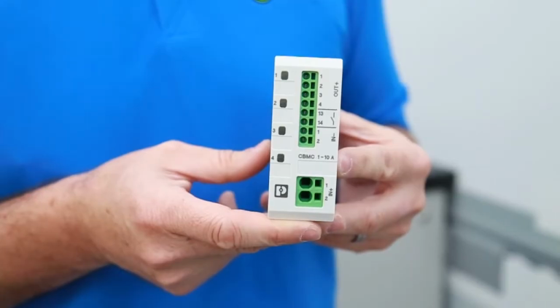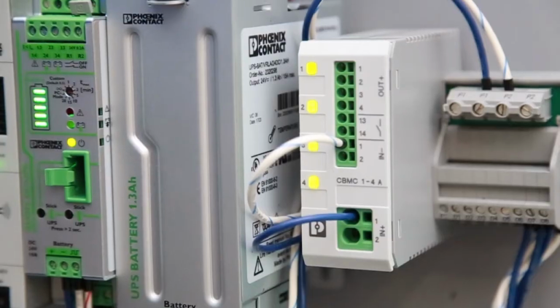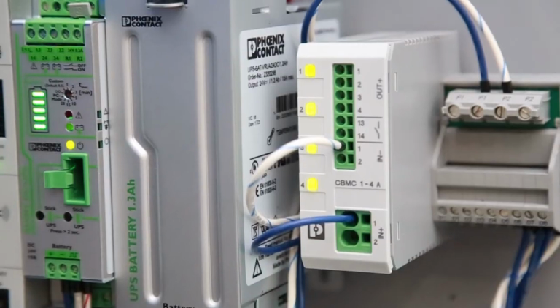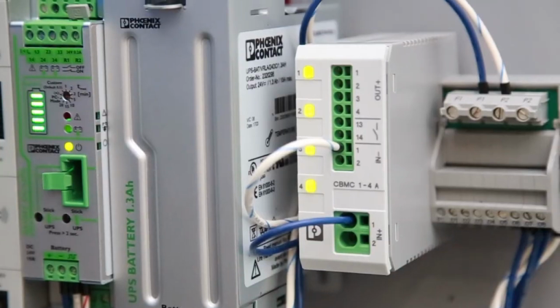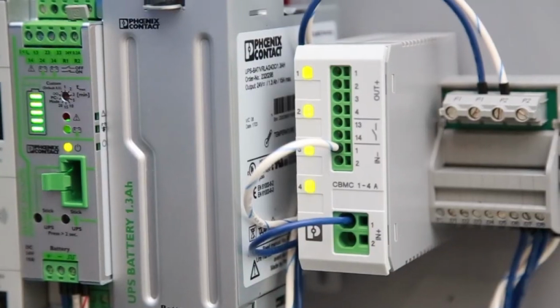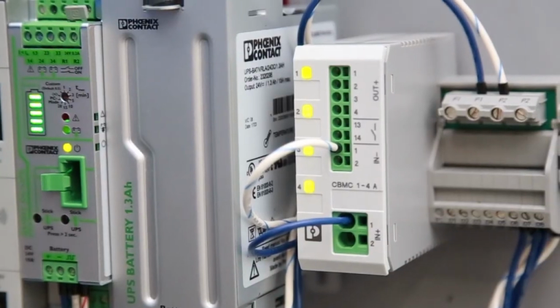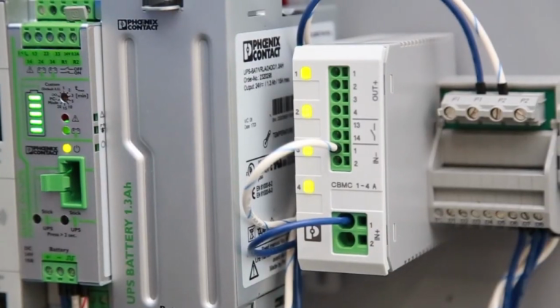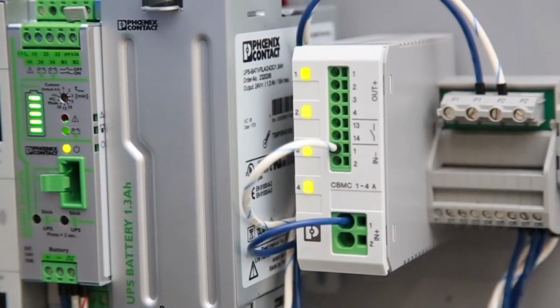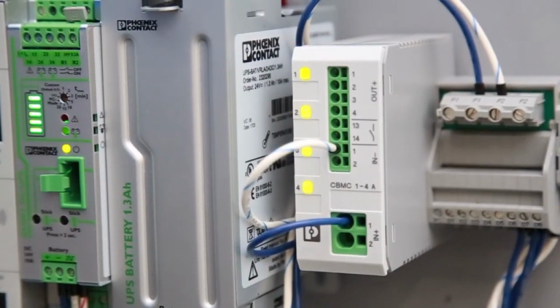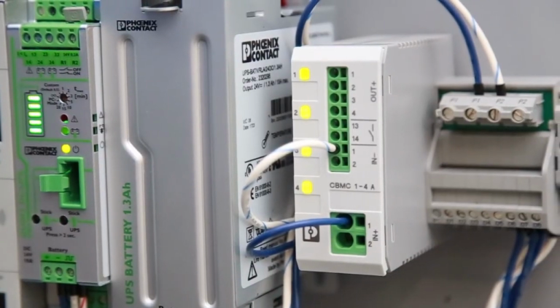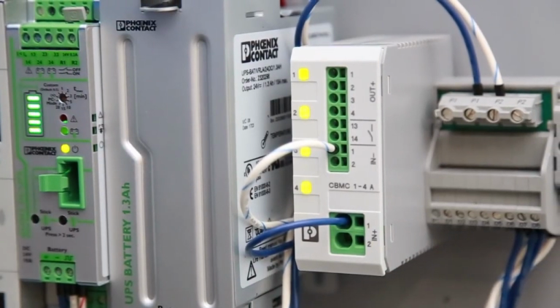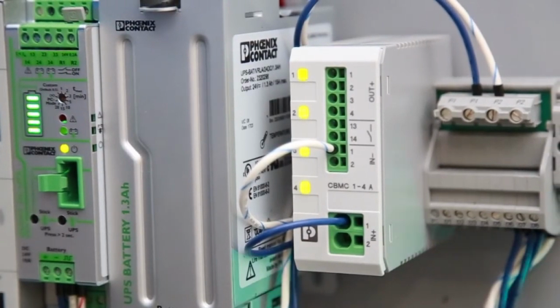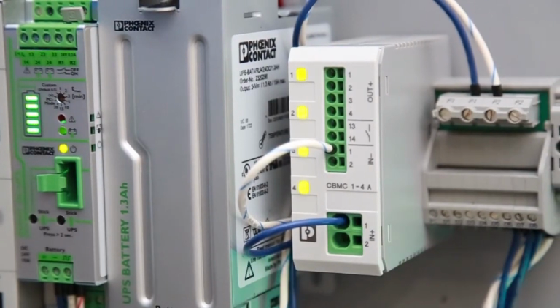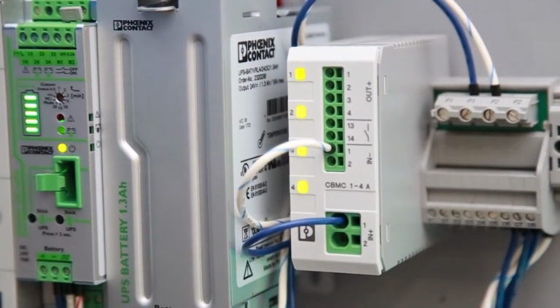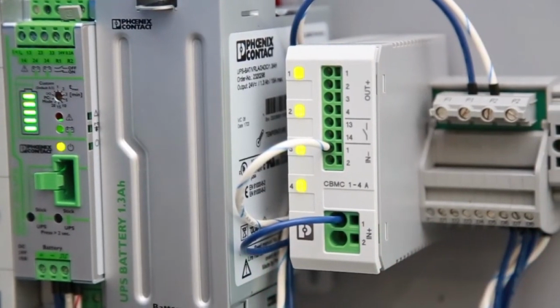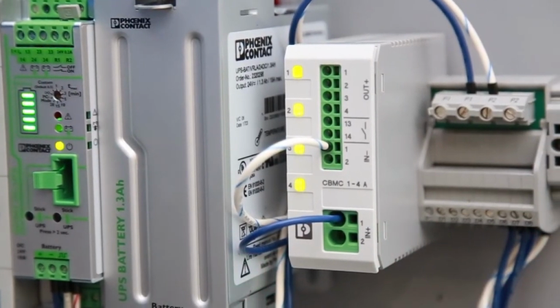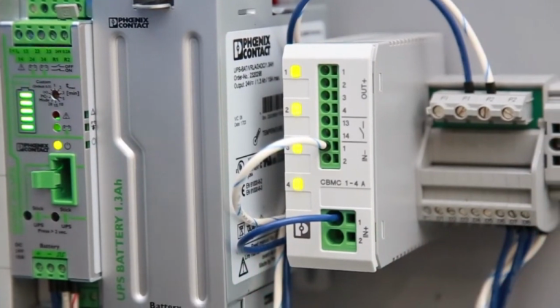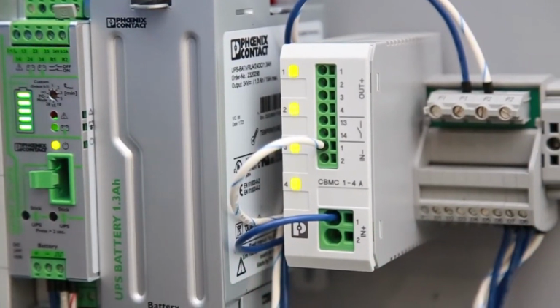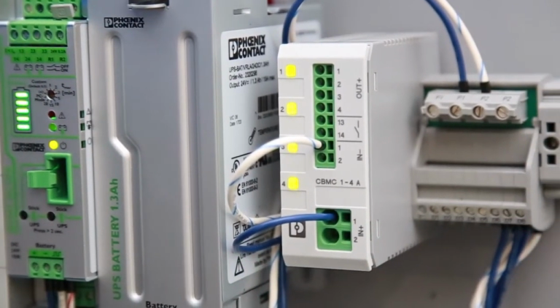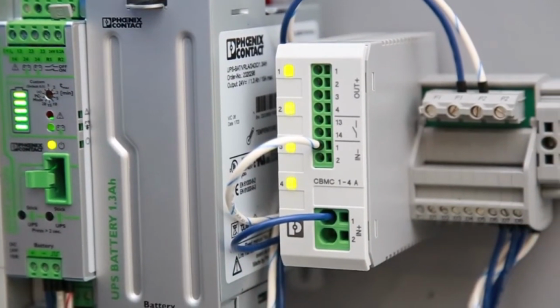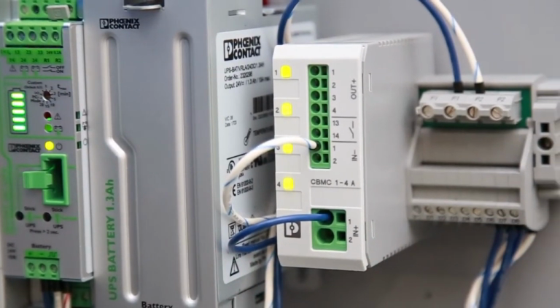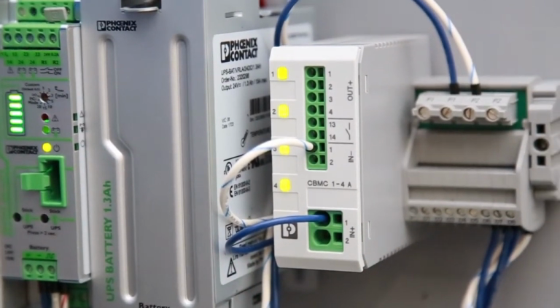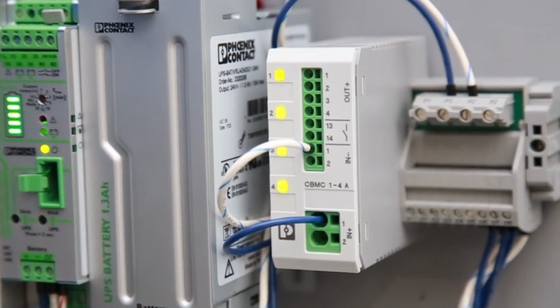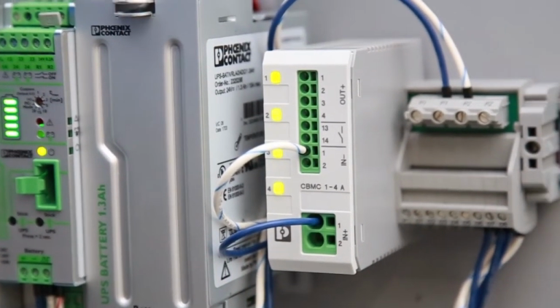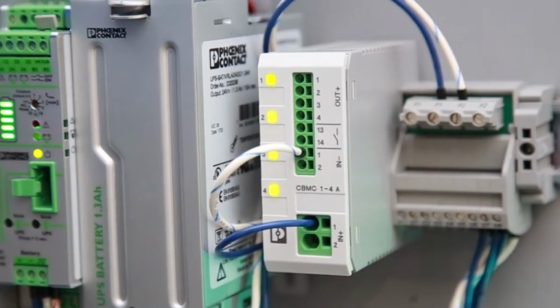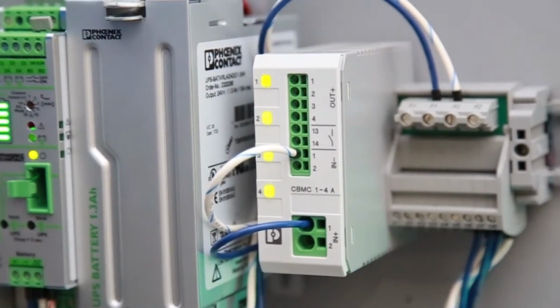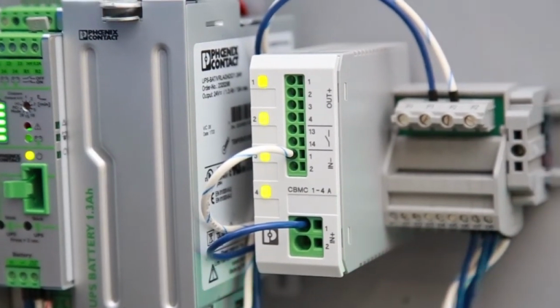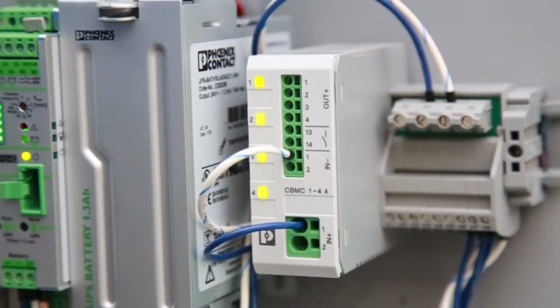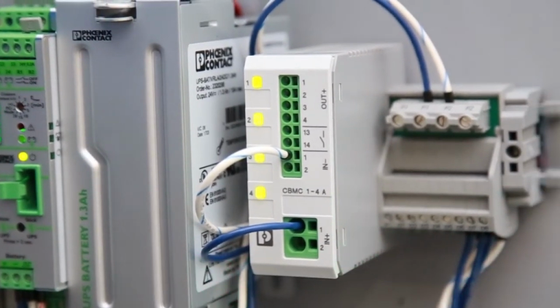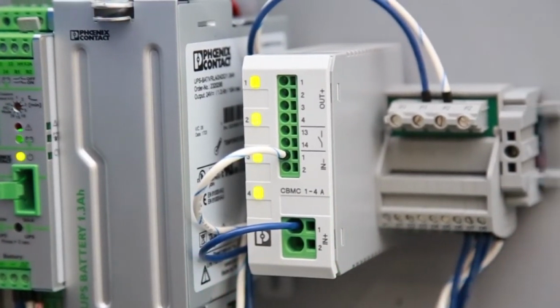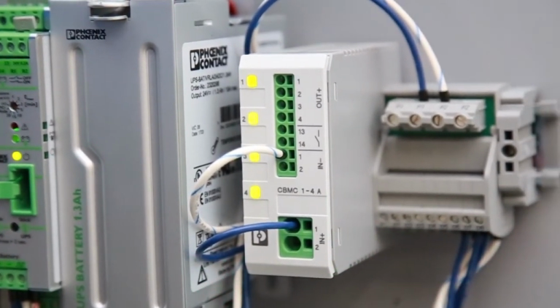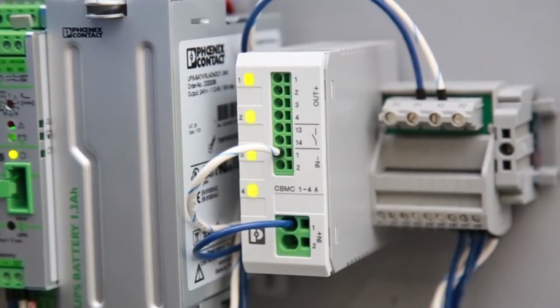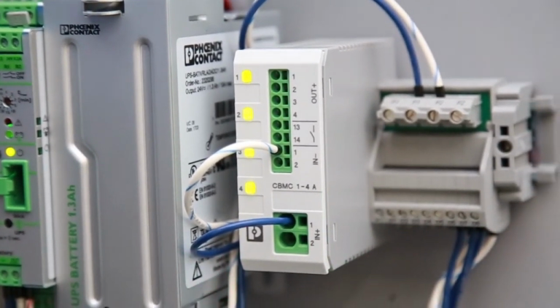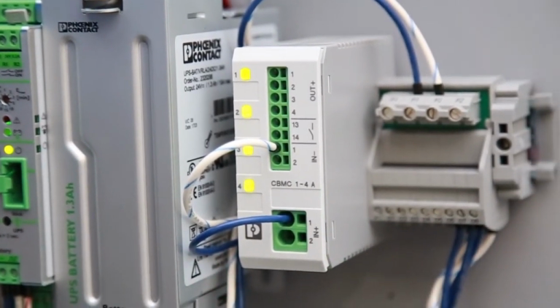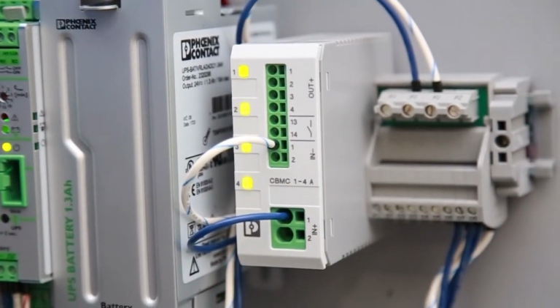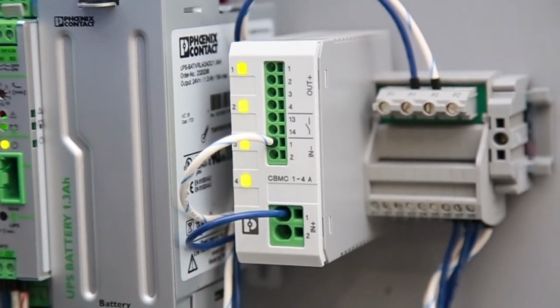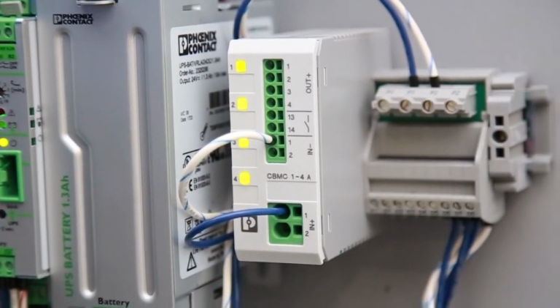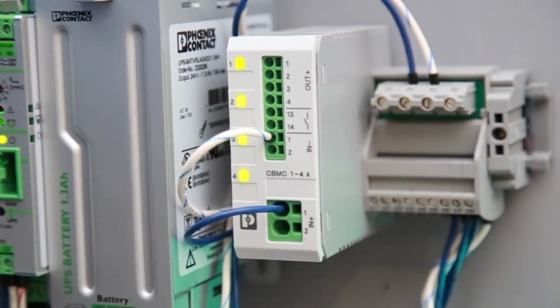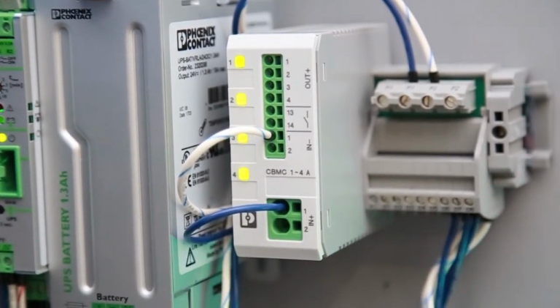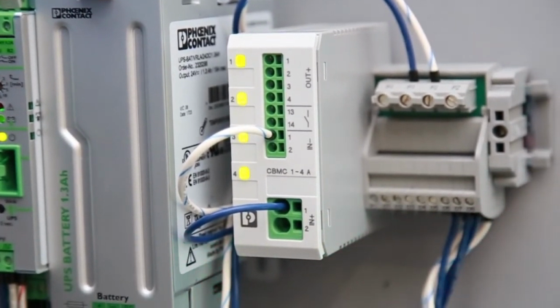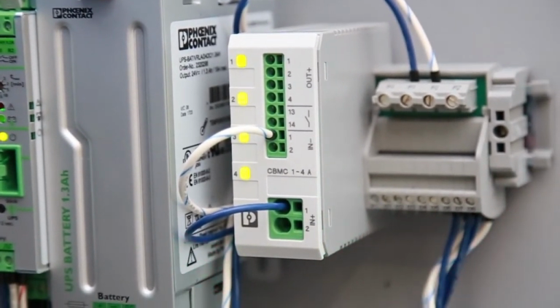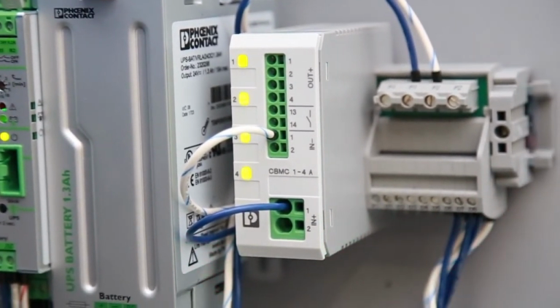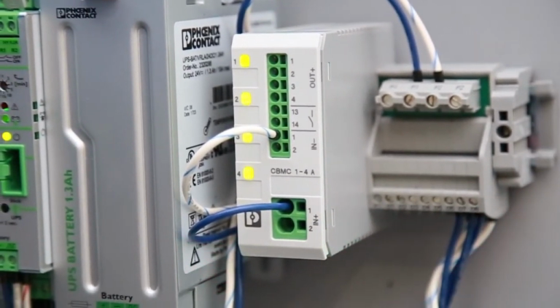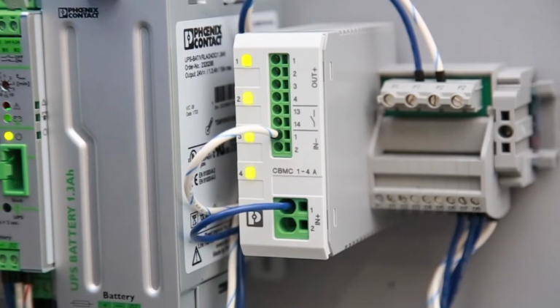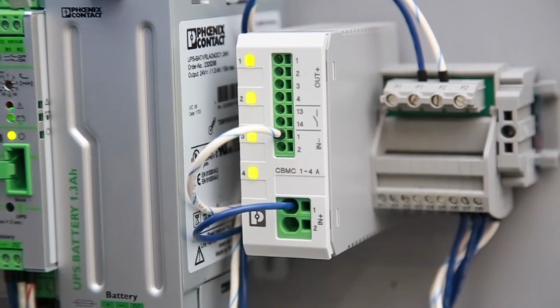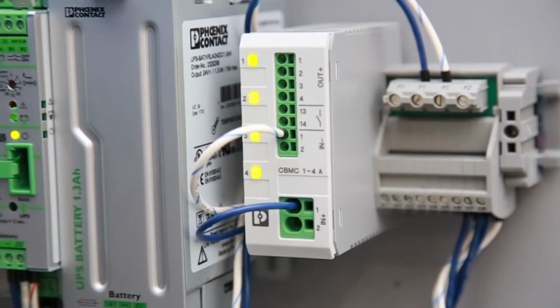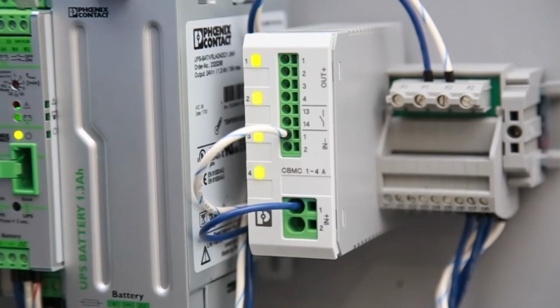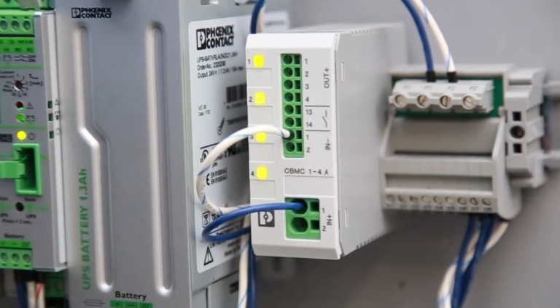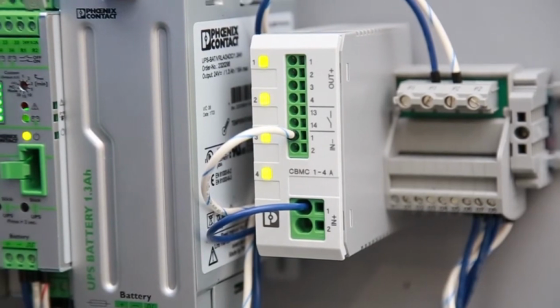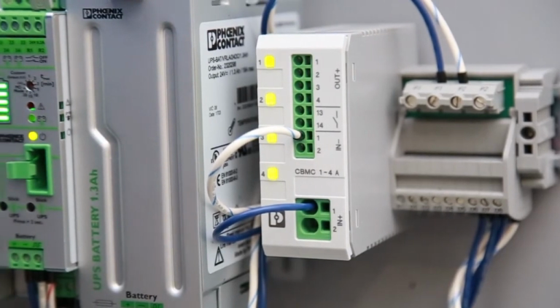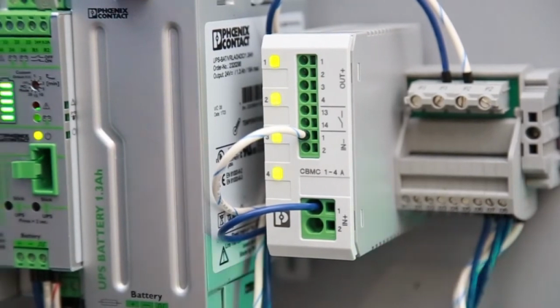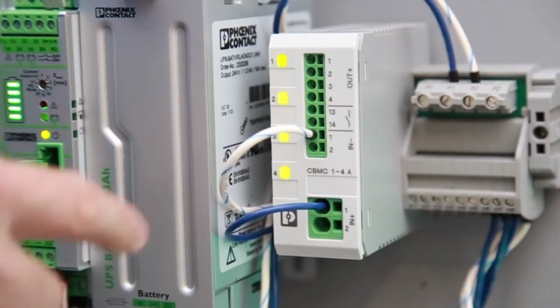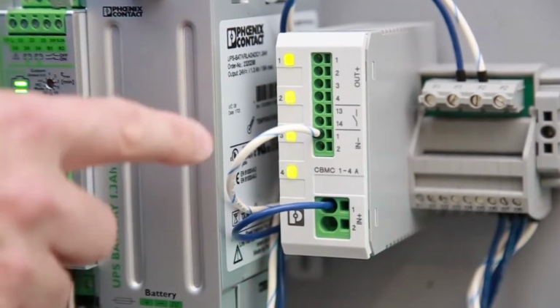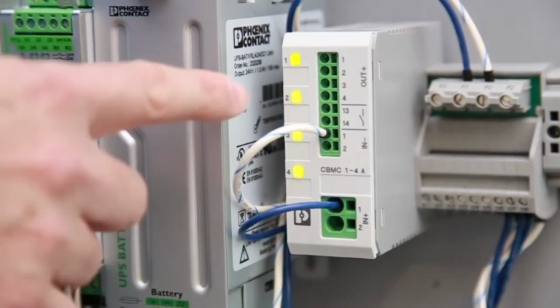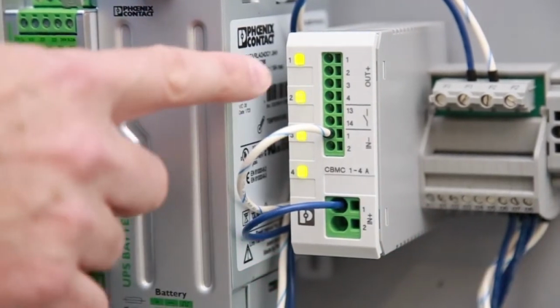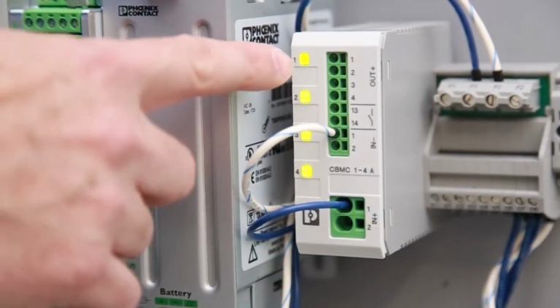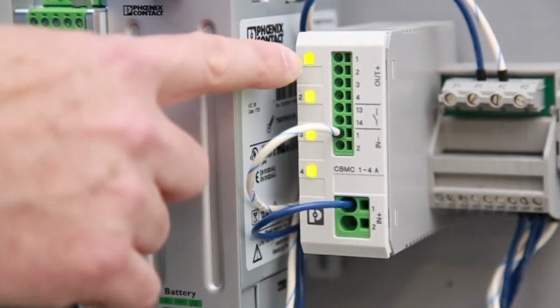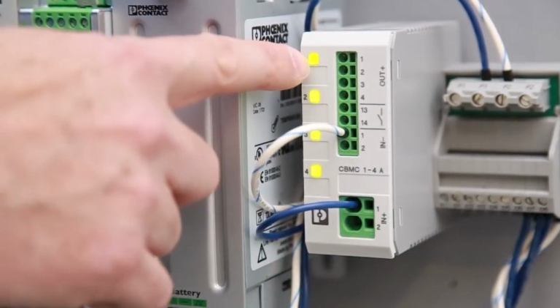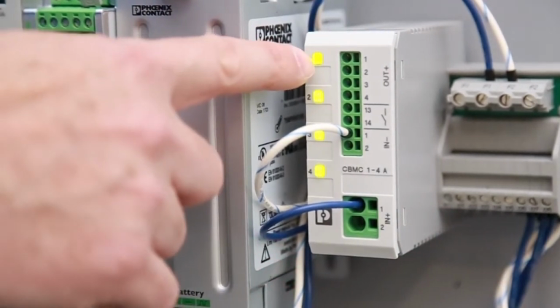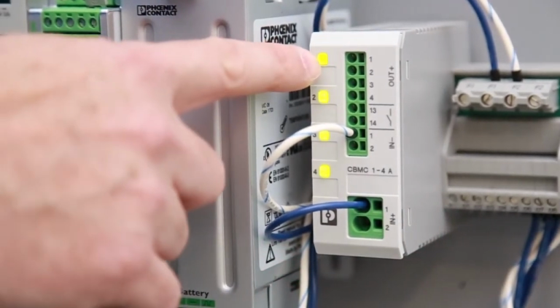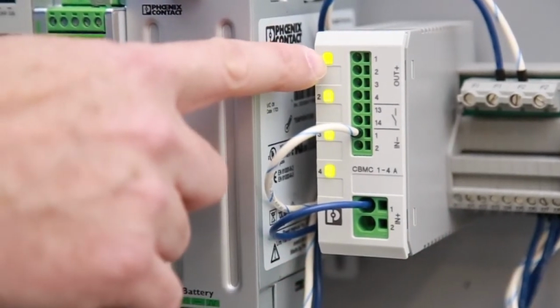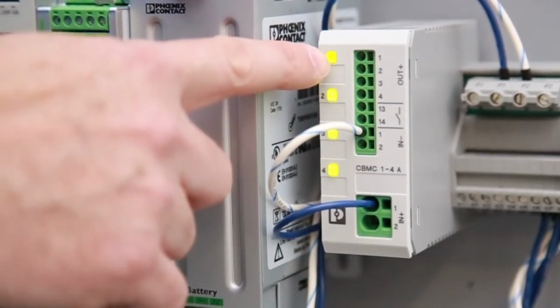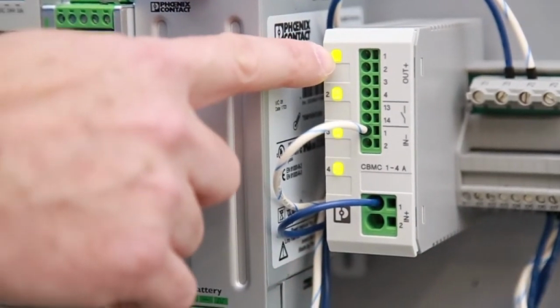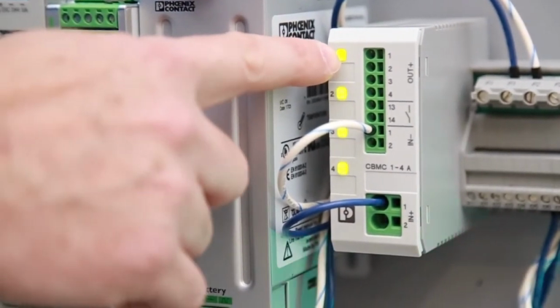Most customers do not want to have to stock multiple part numbers of circuit breakers. One of the nice features of this product is that the individual channels are programmable.